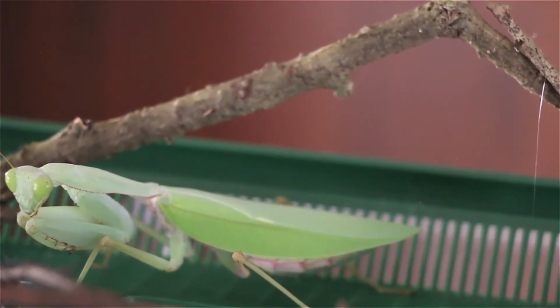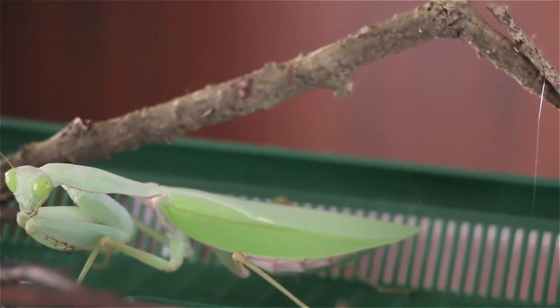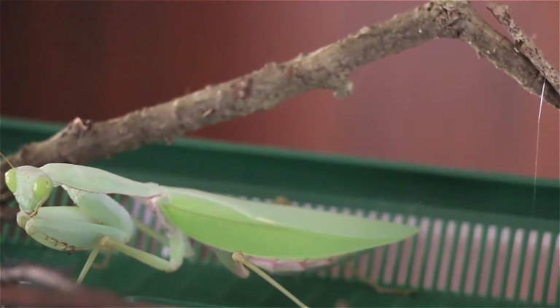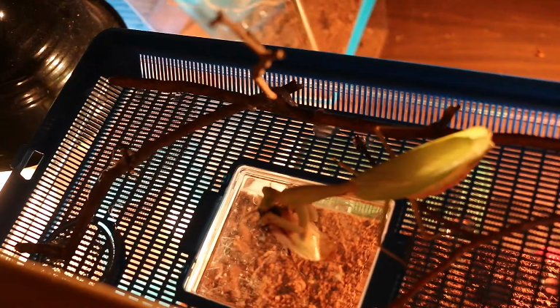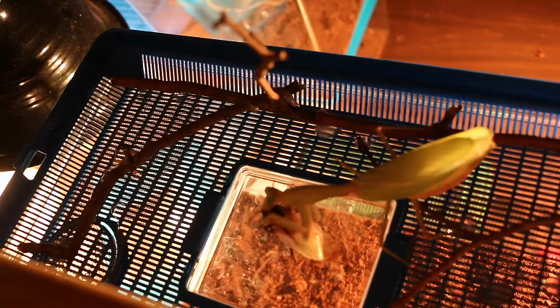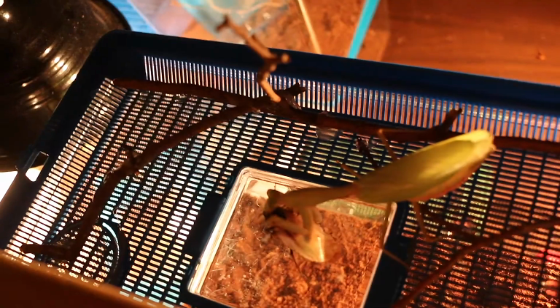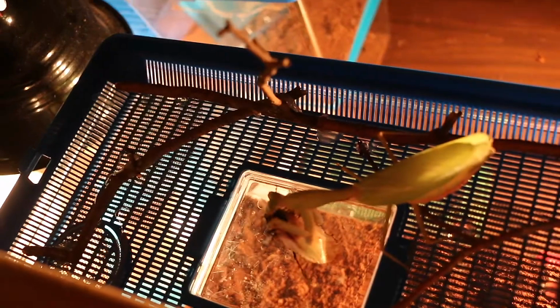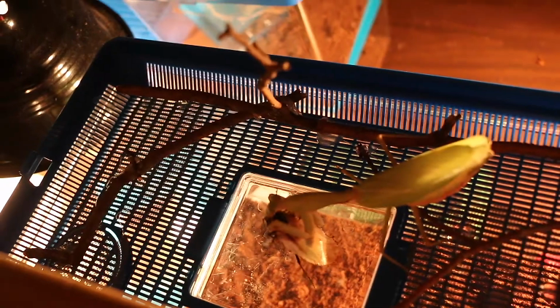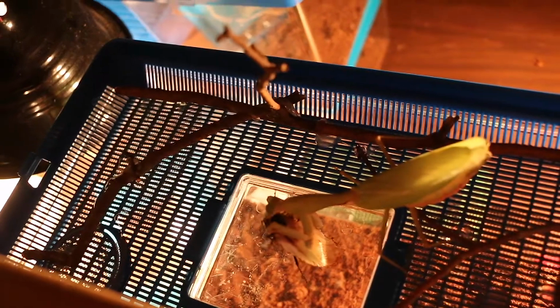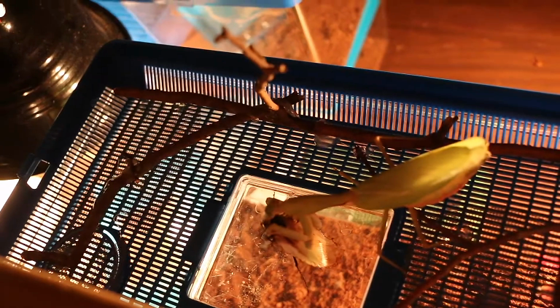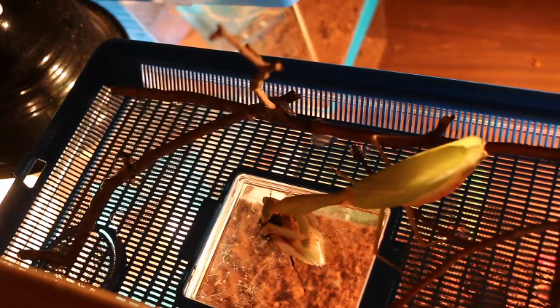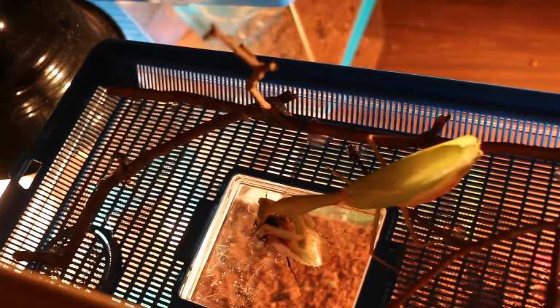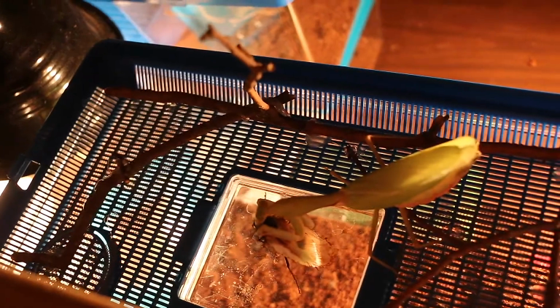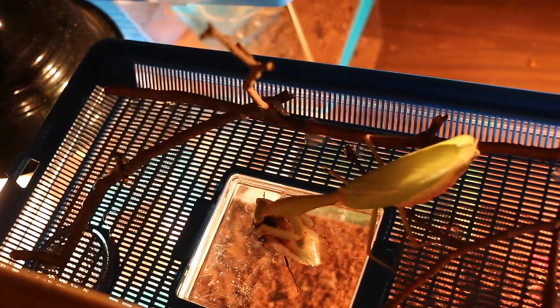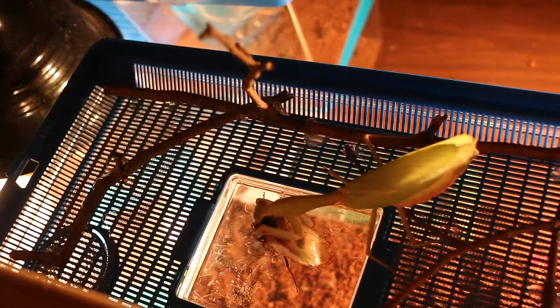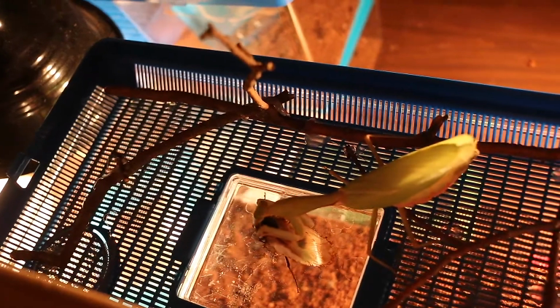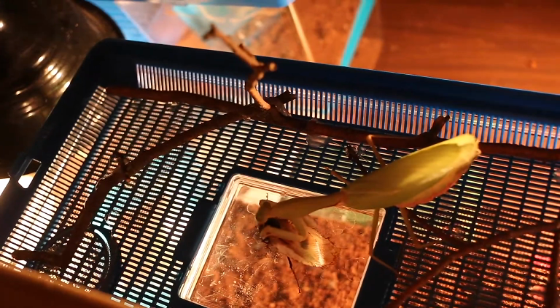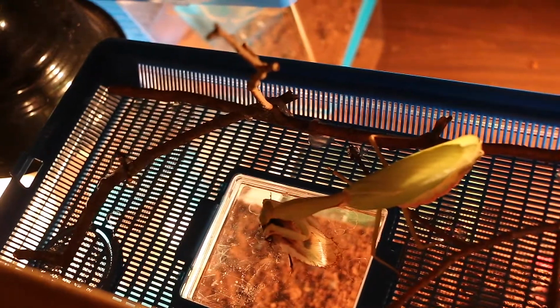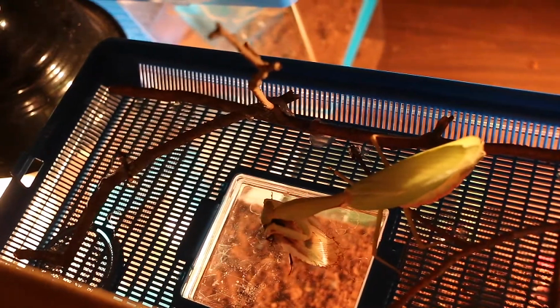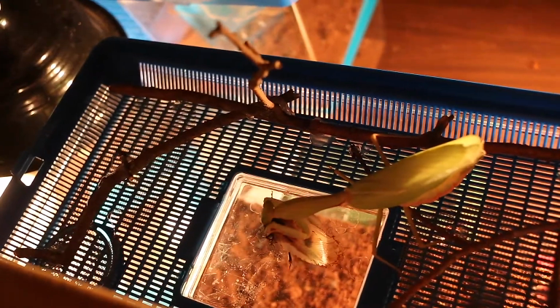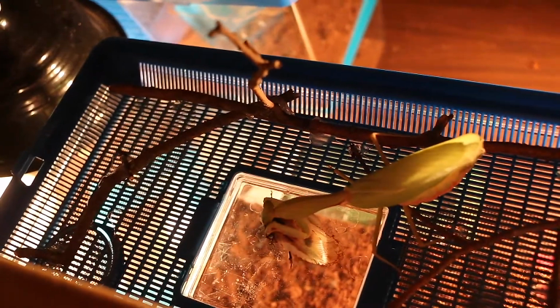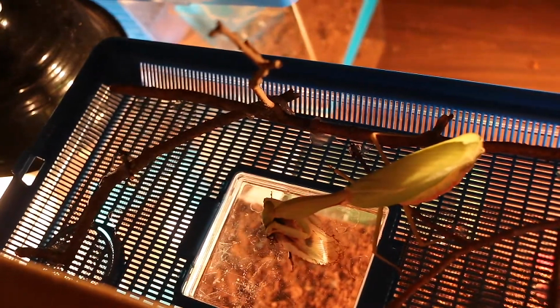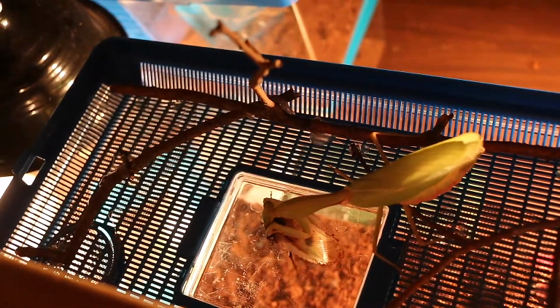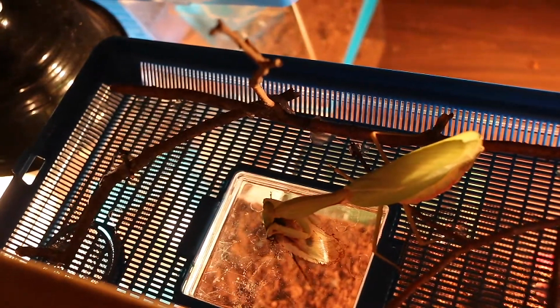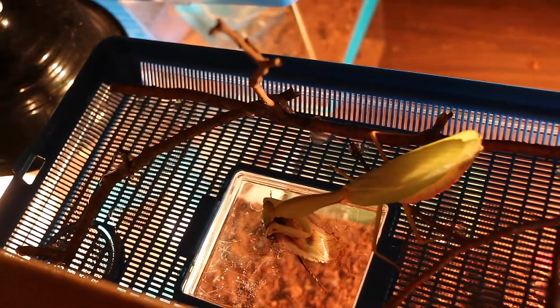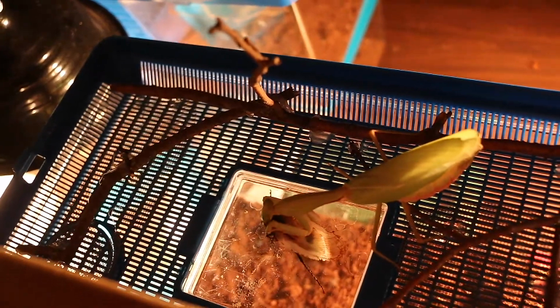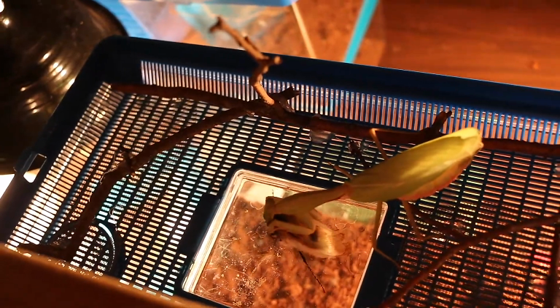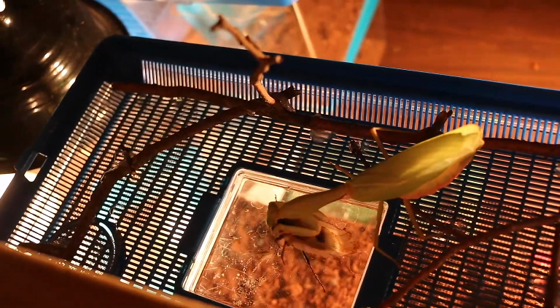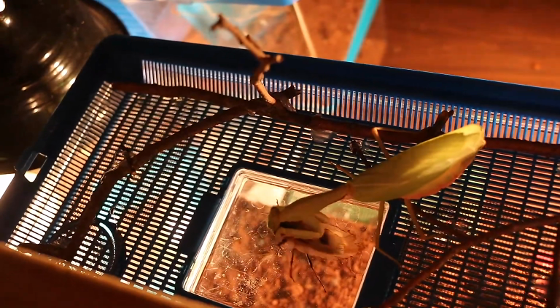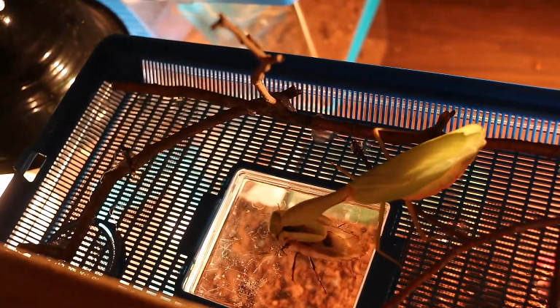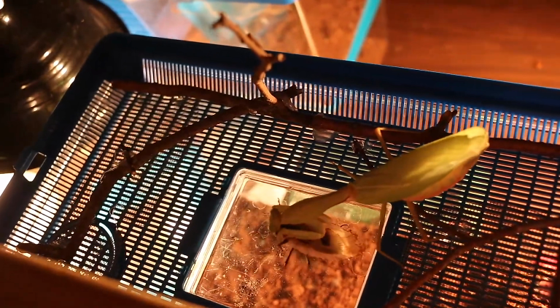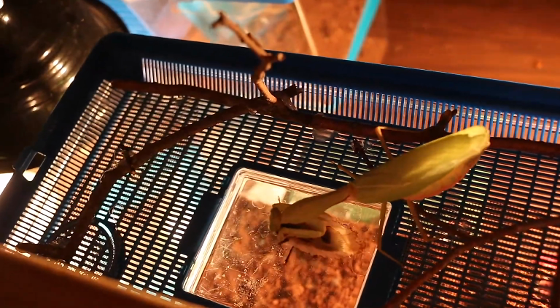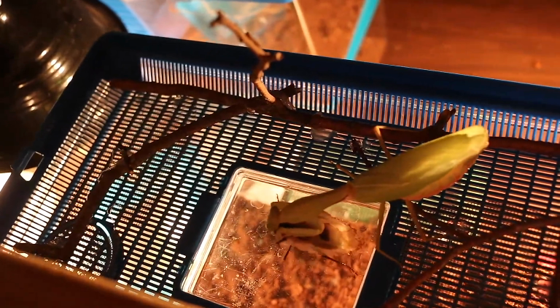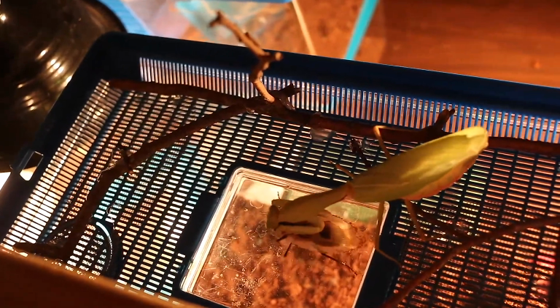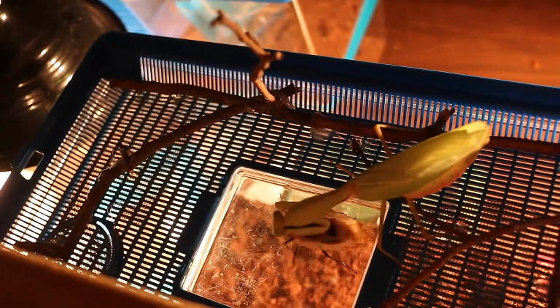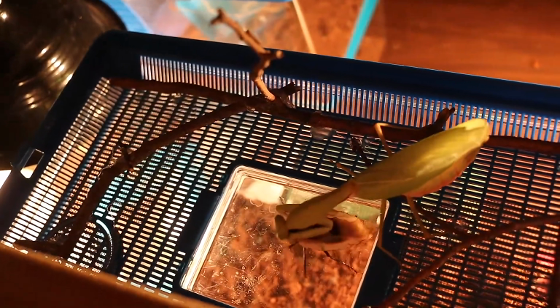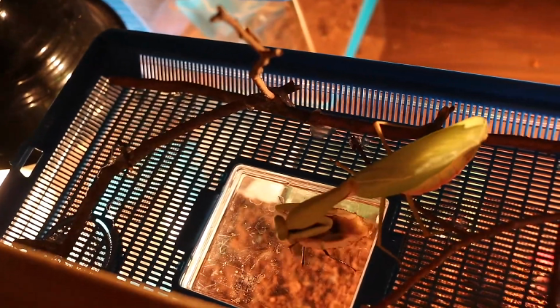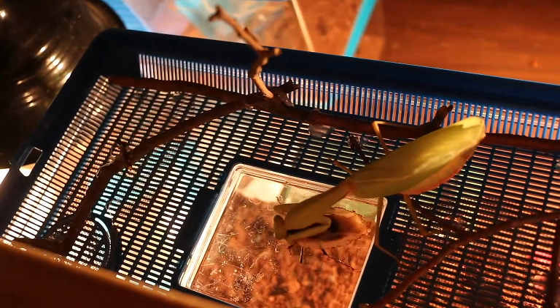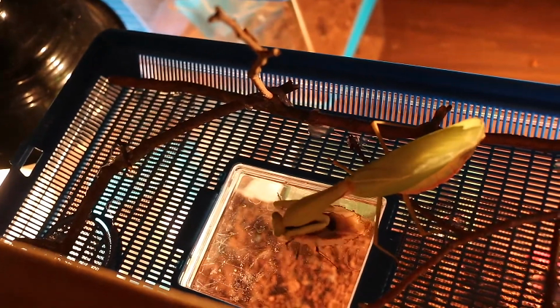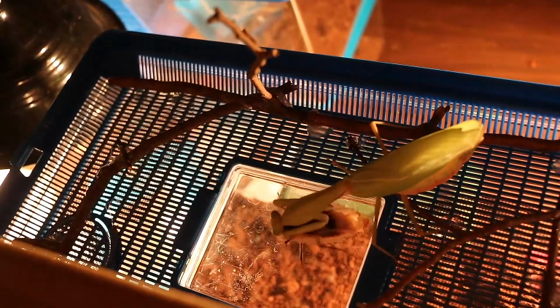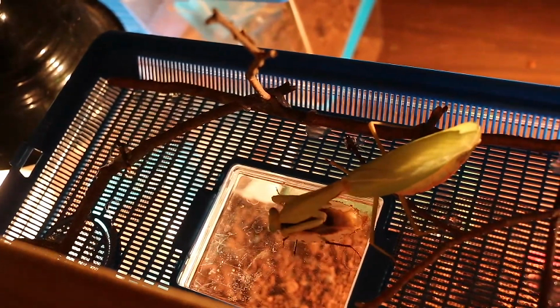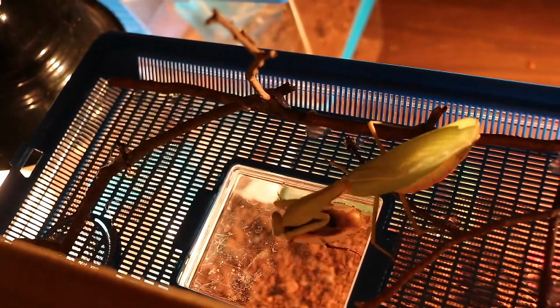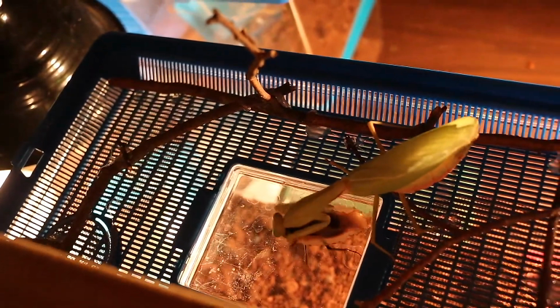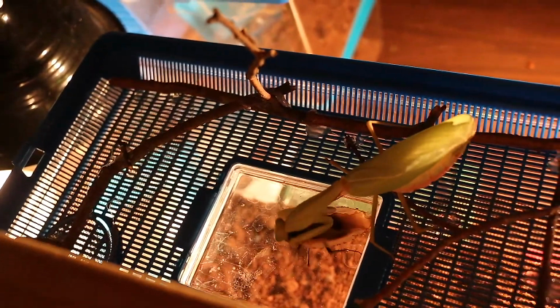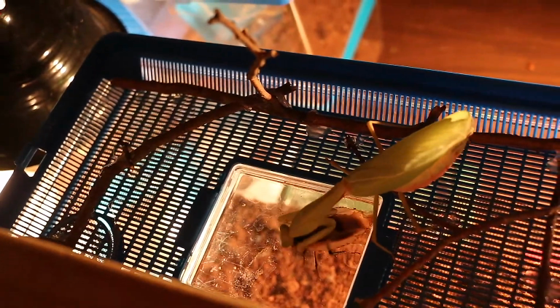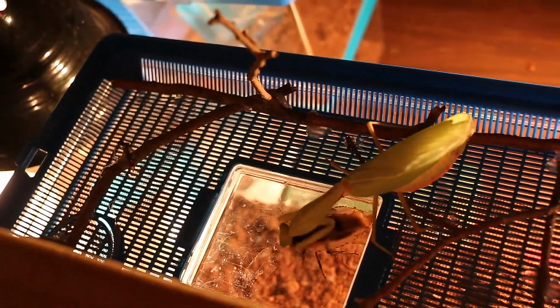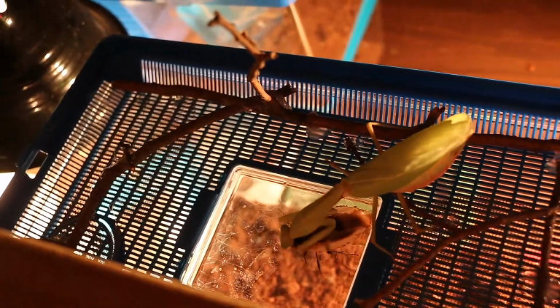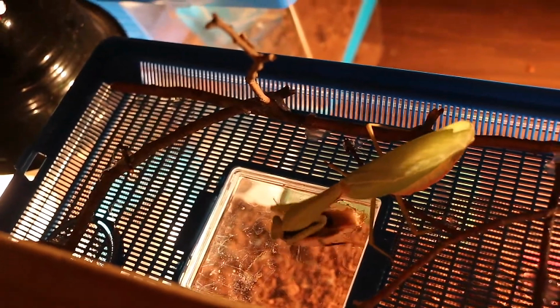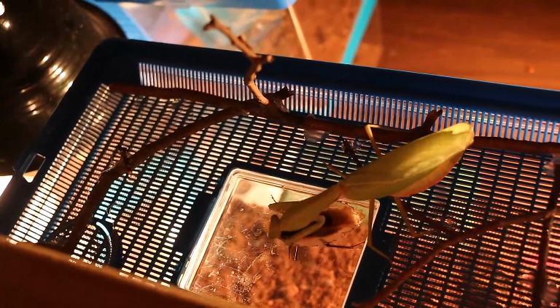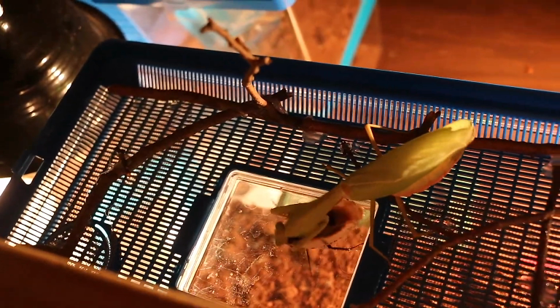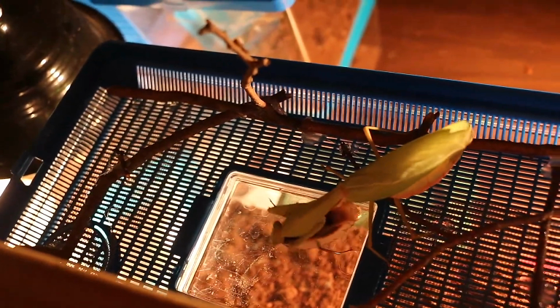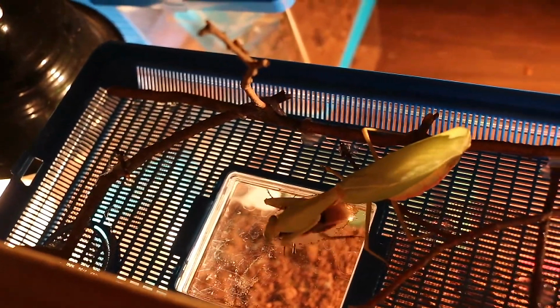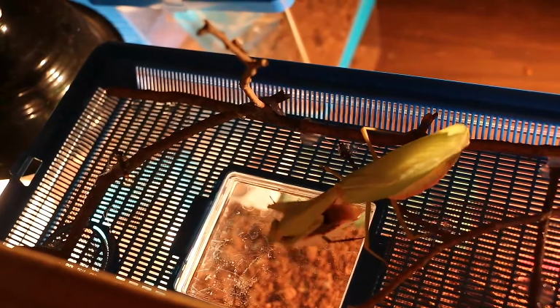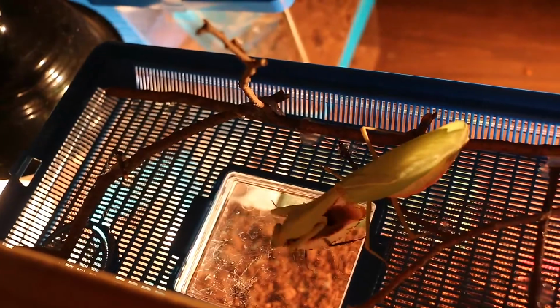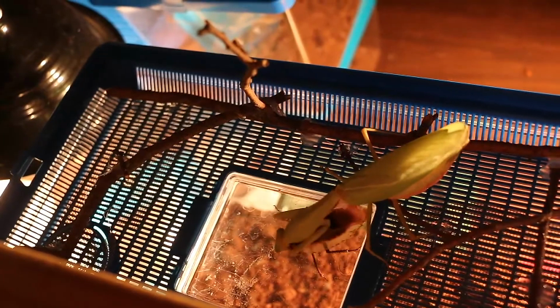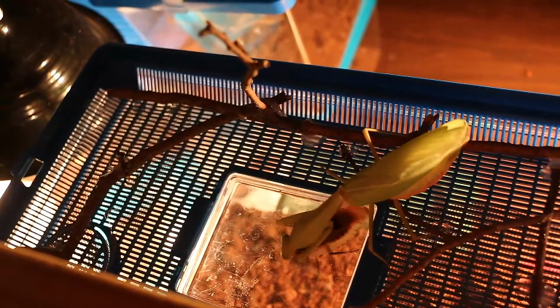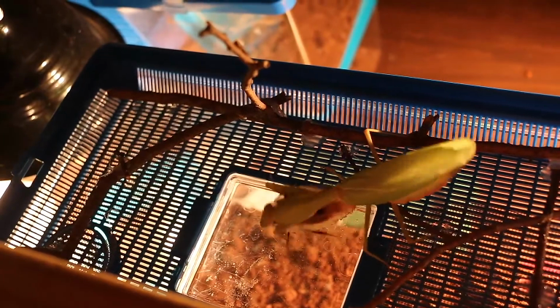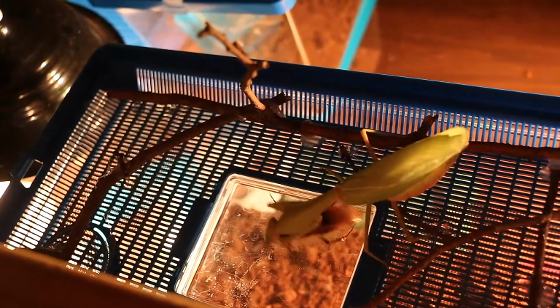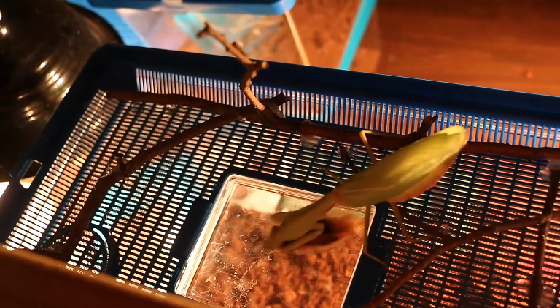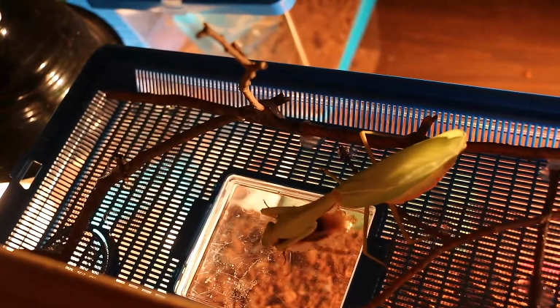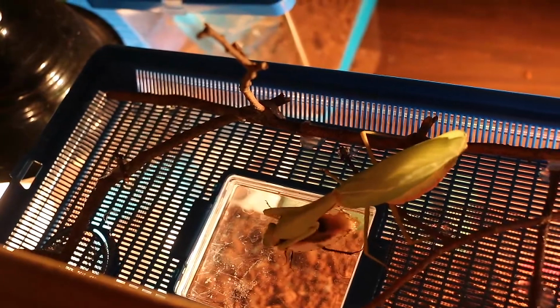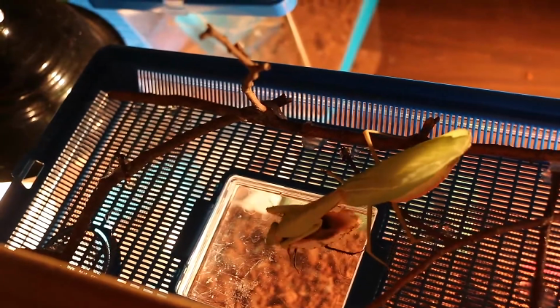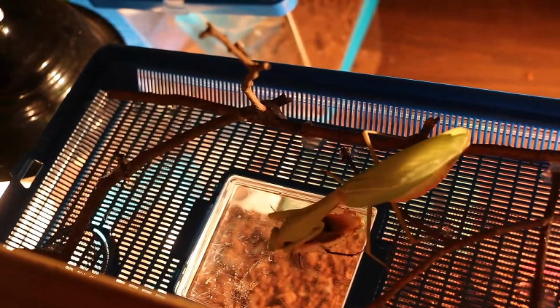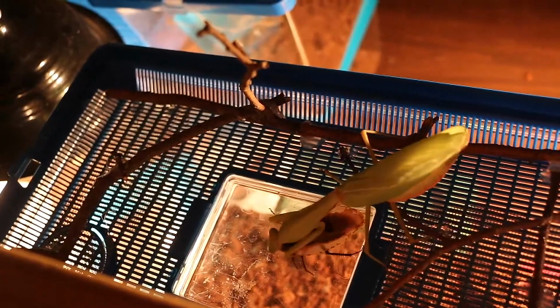This species eats insects, but has been known to take lizards, small birds, and even mice.